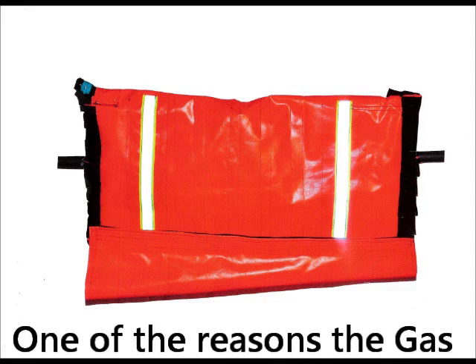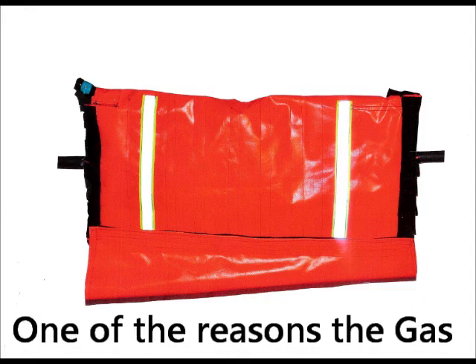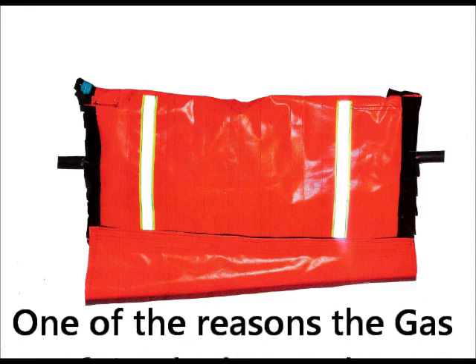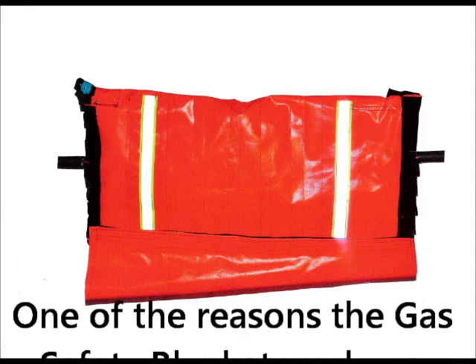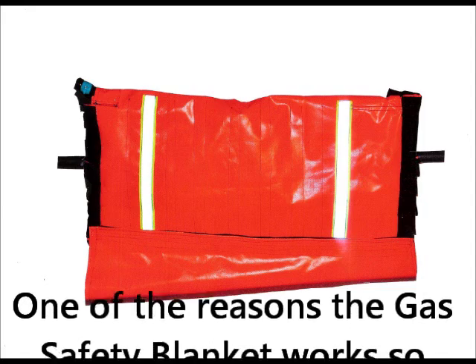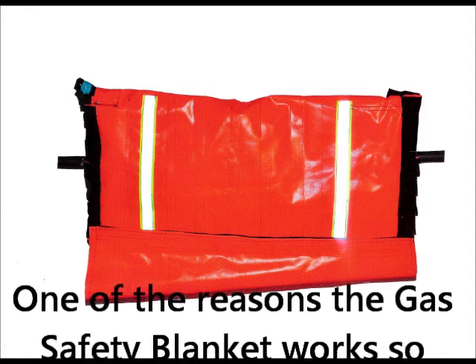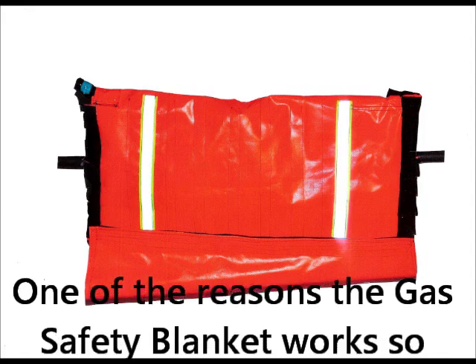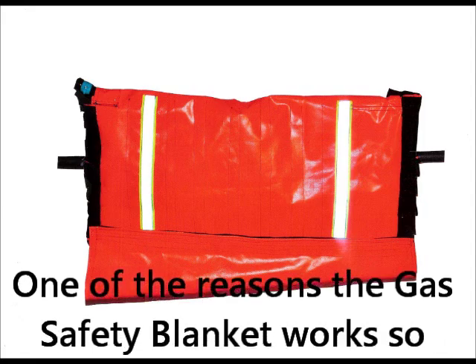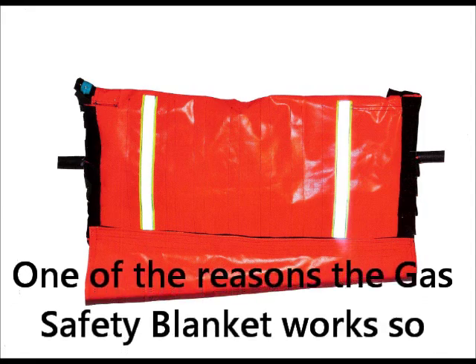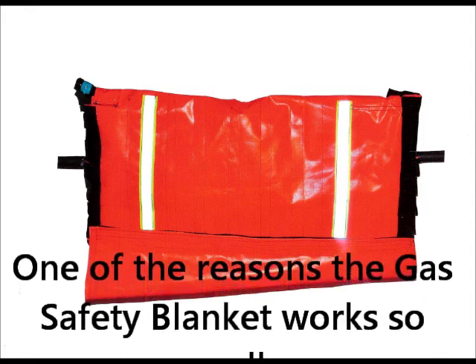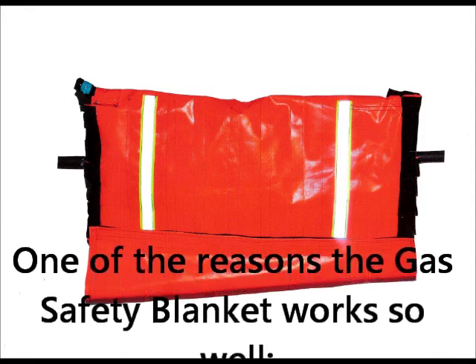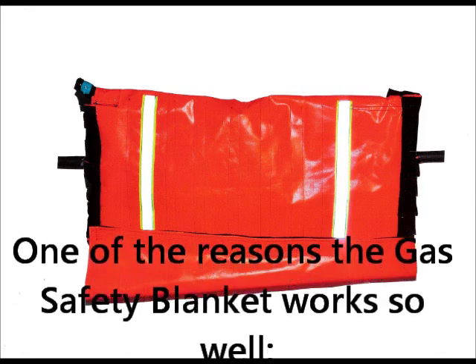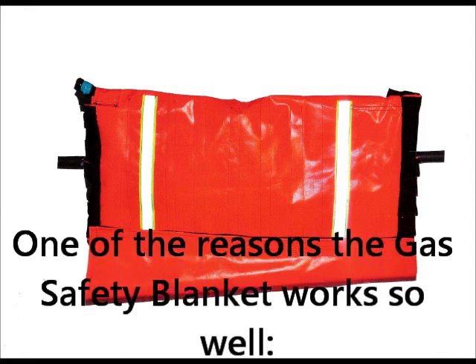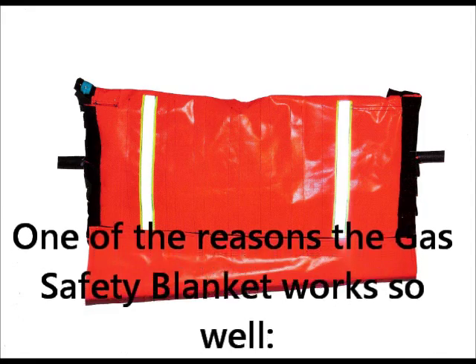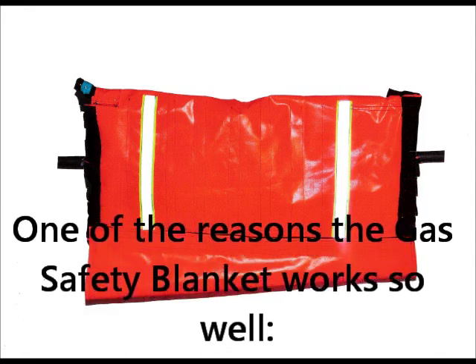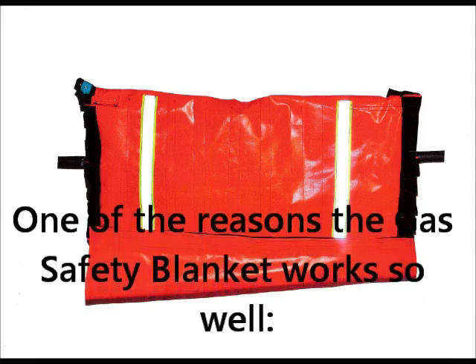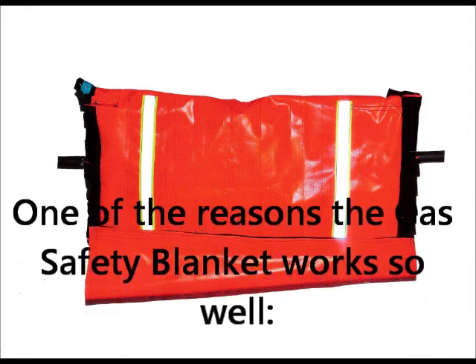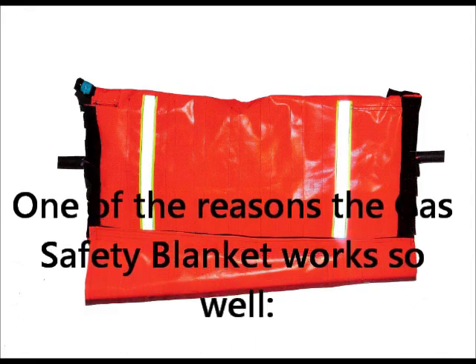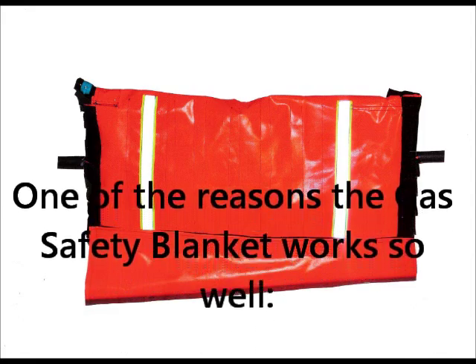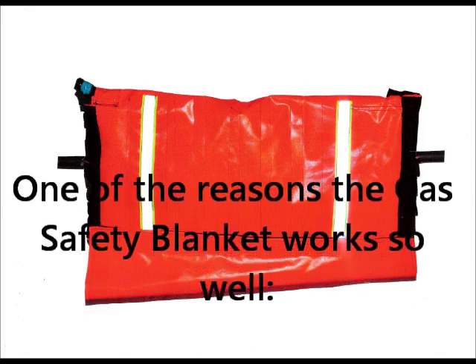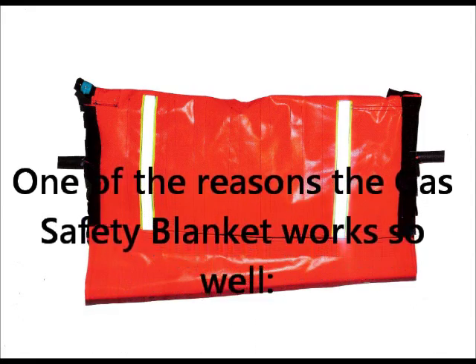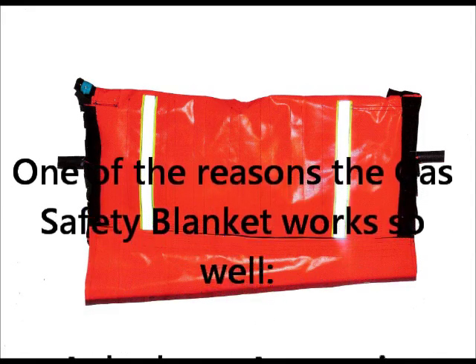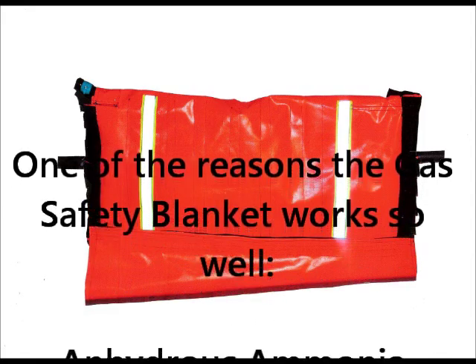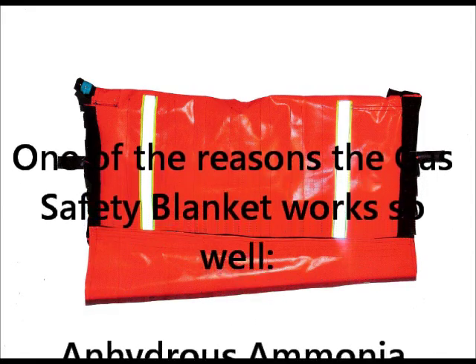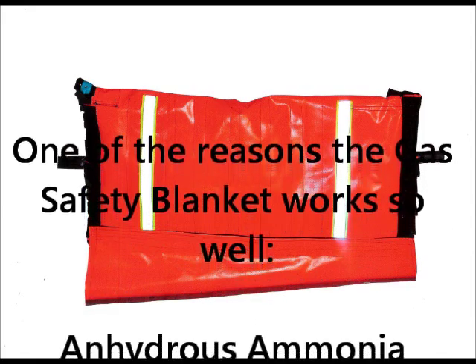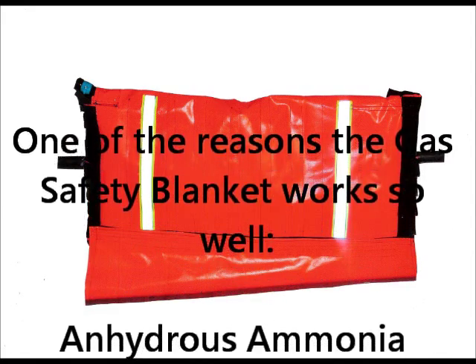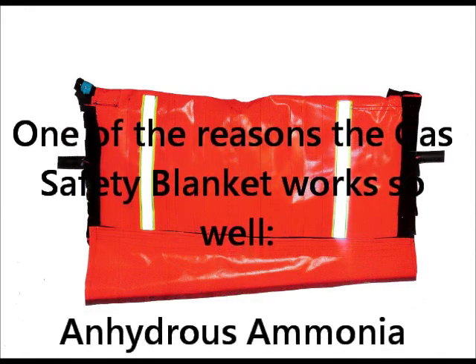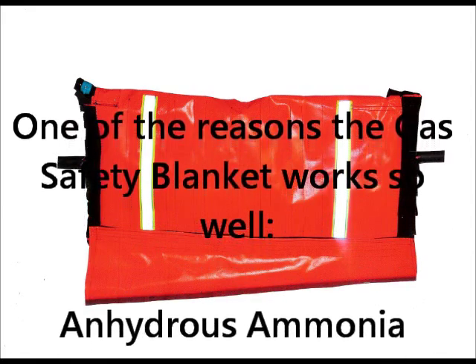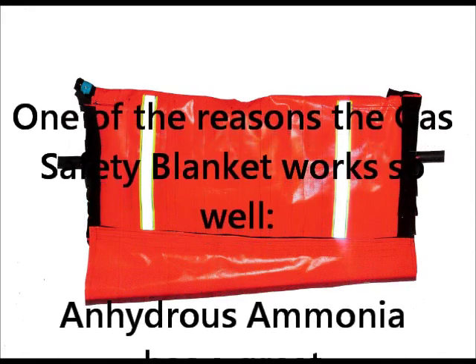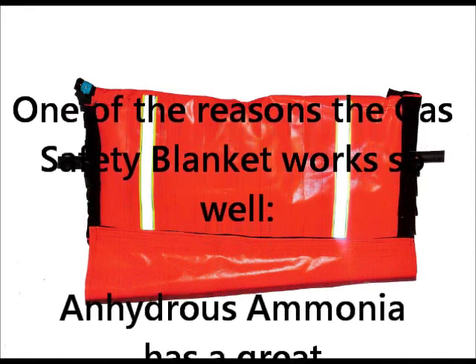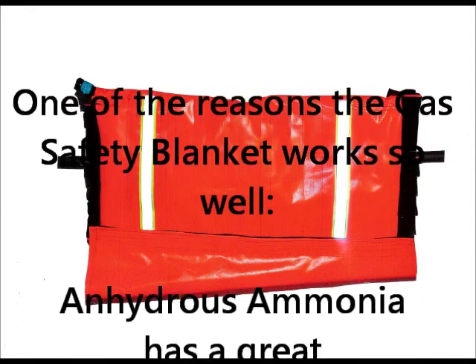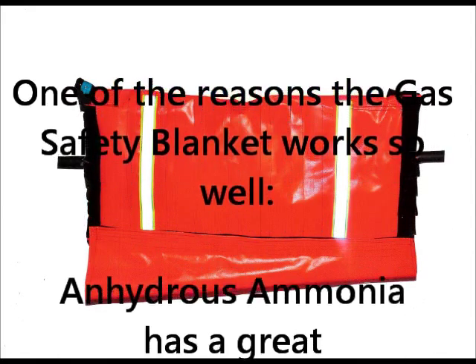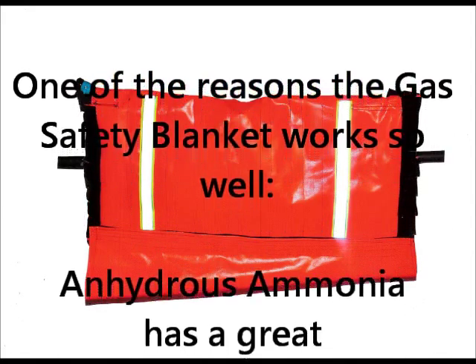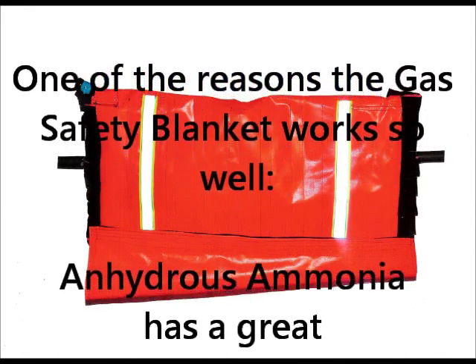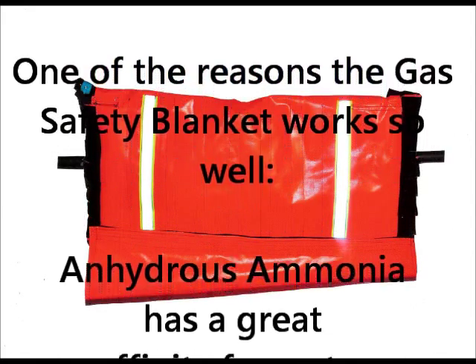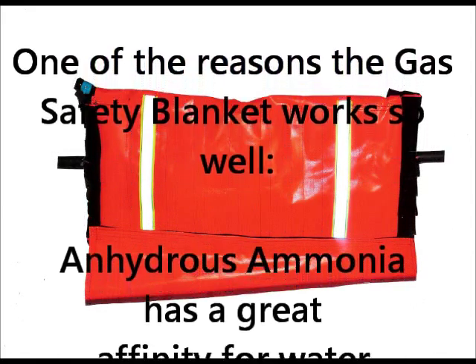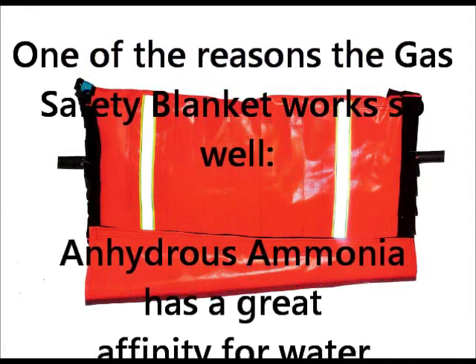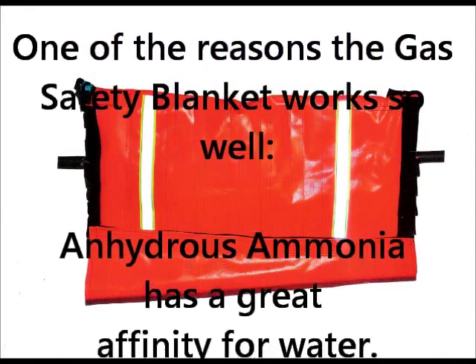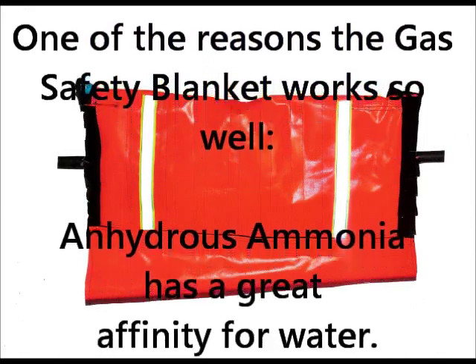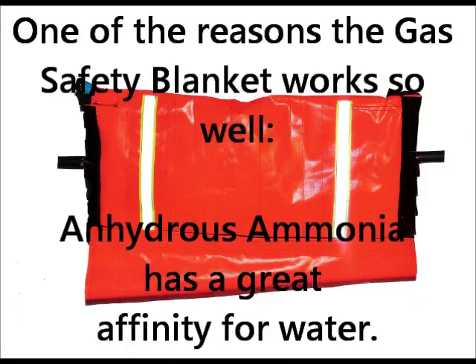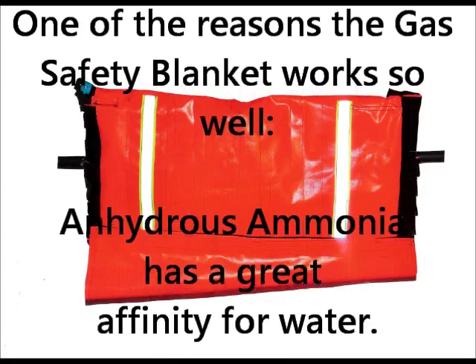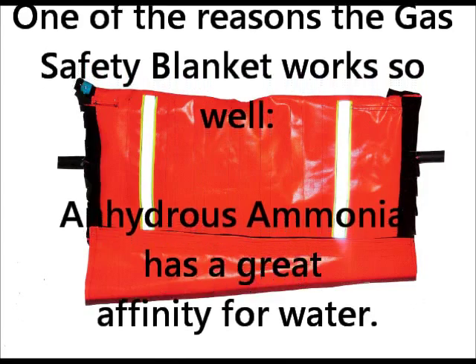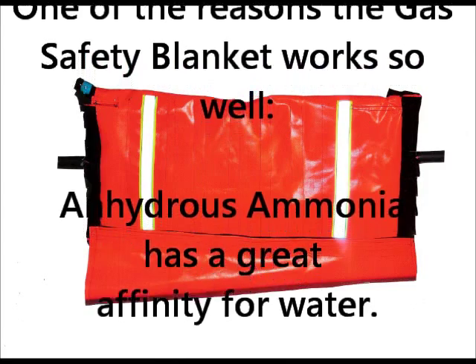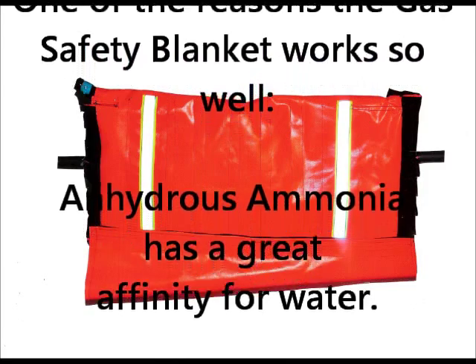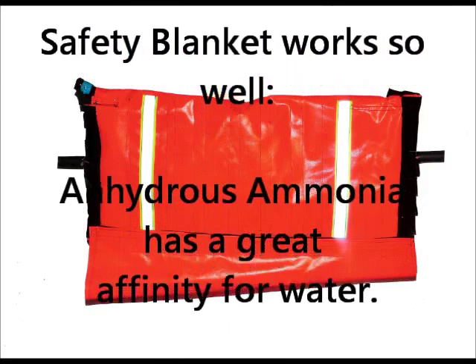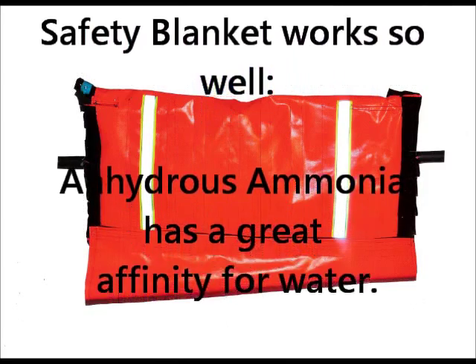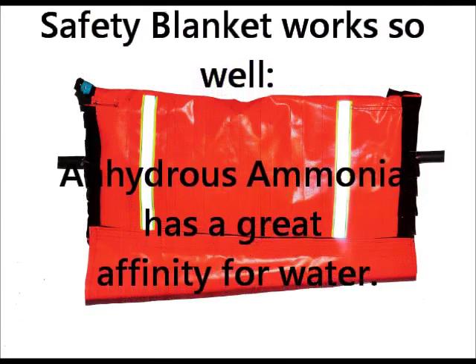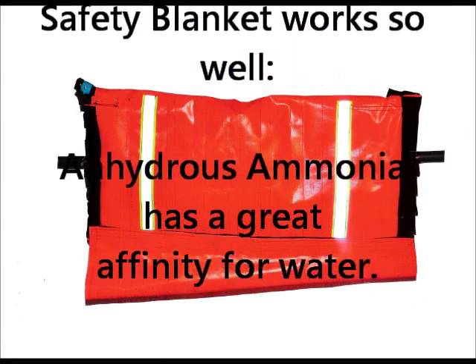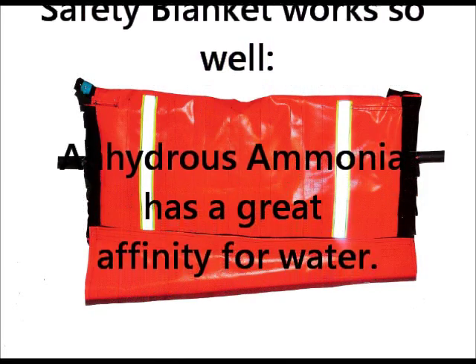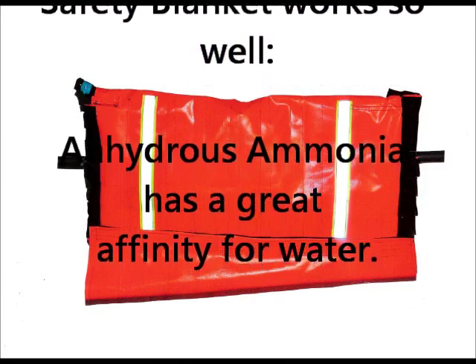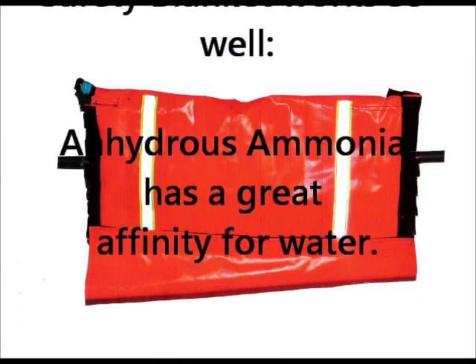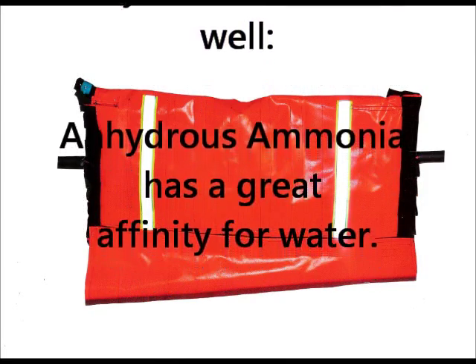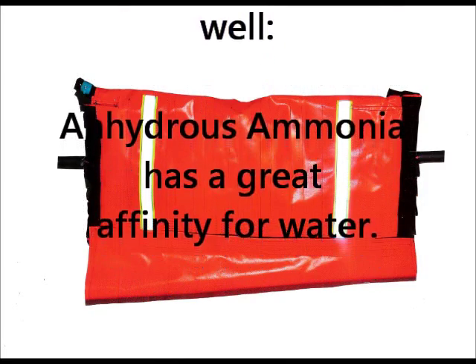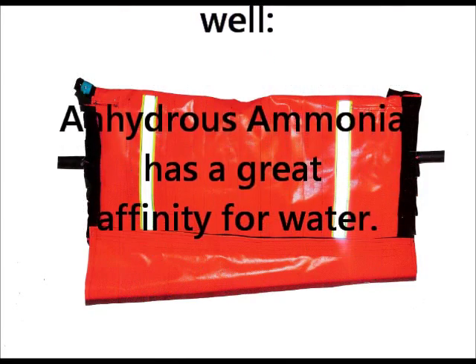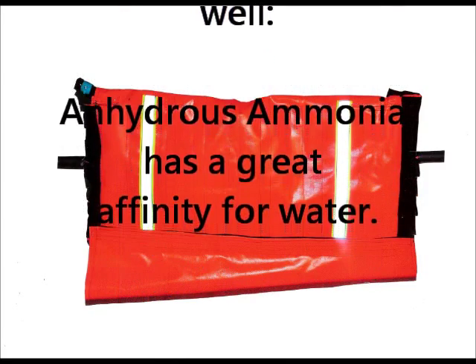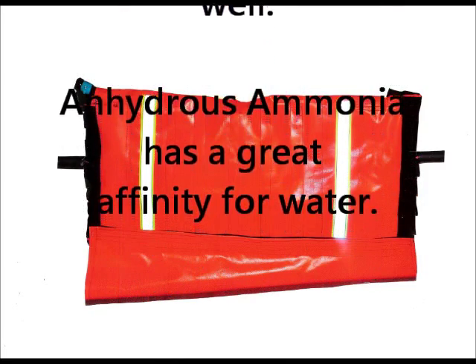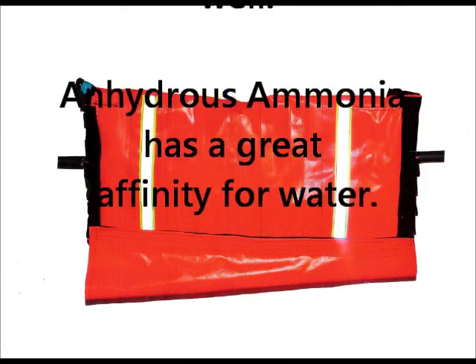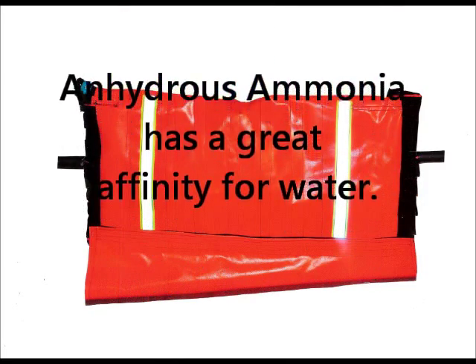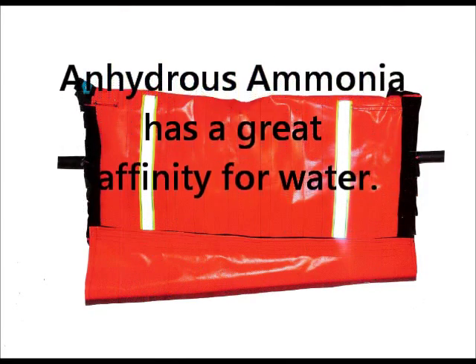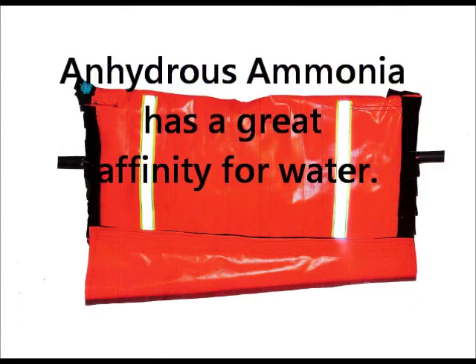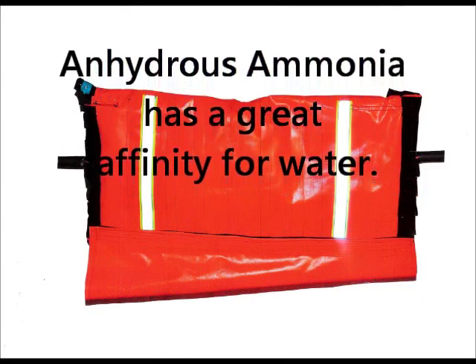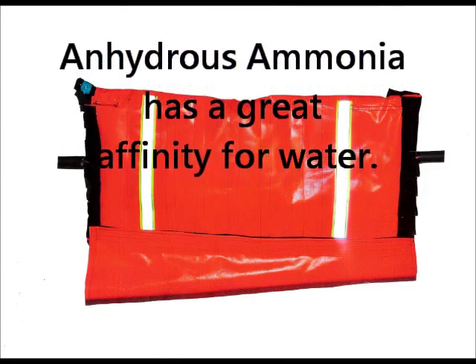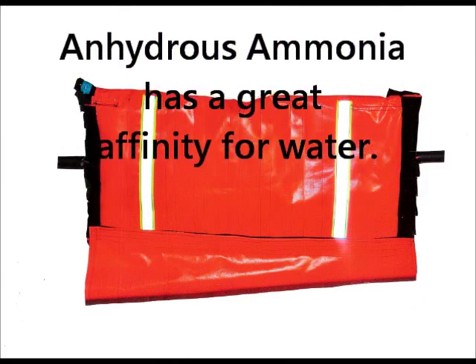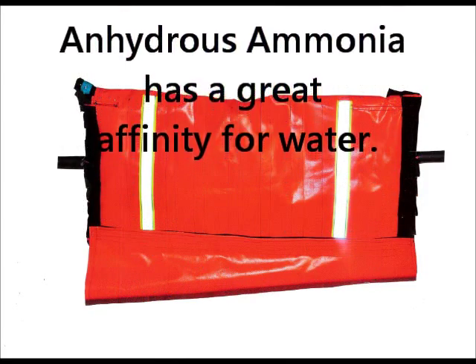One of the reasons the gas safety blanket works so well is that anhydrous ammonia has a great affinity for water.